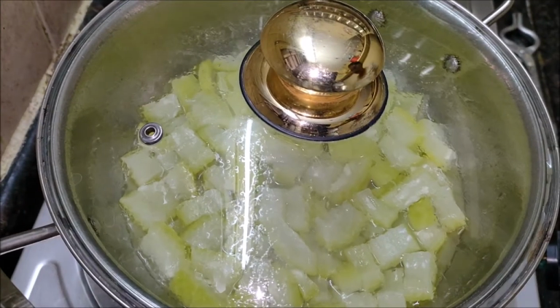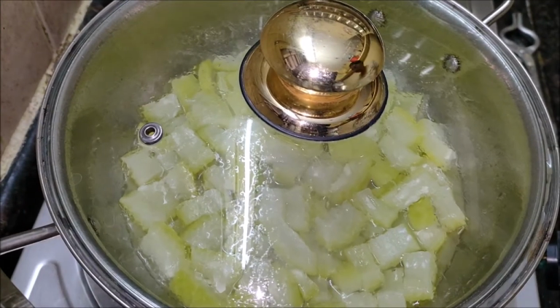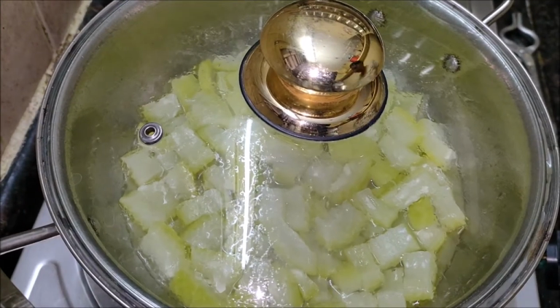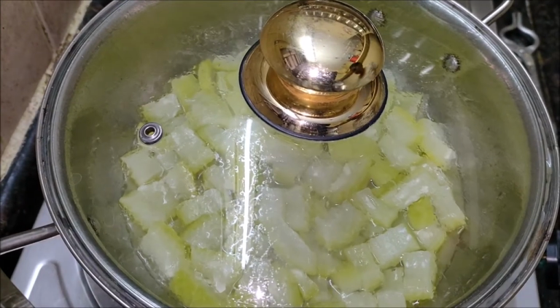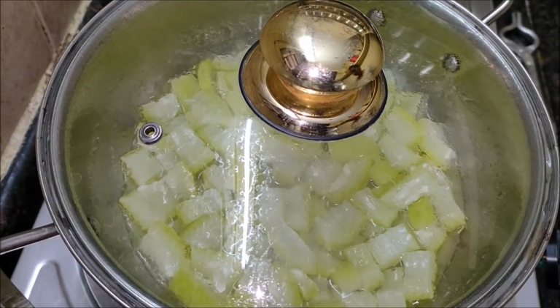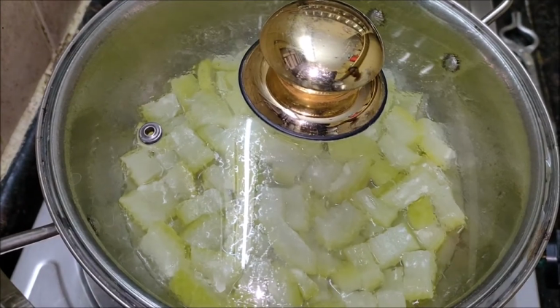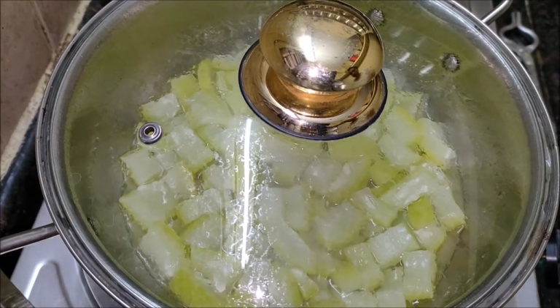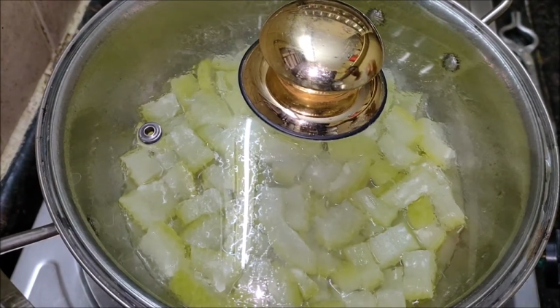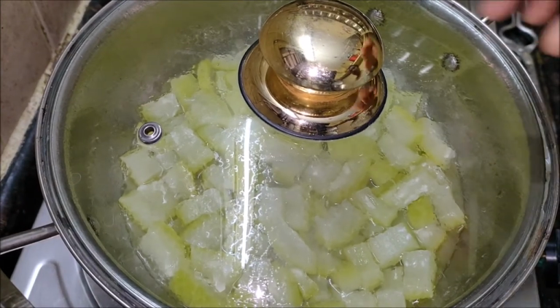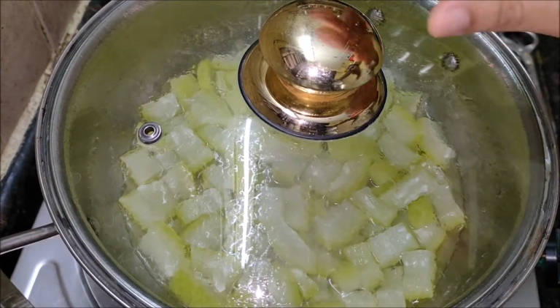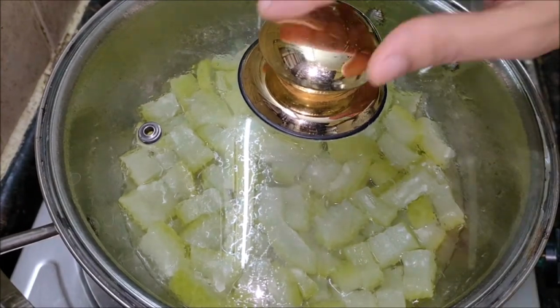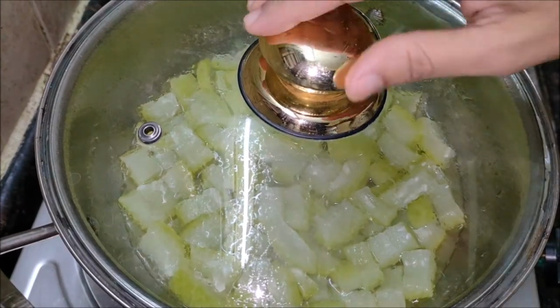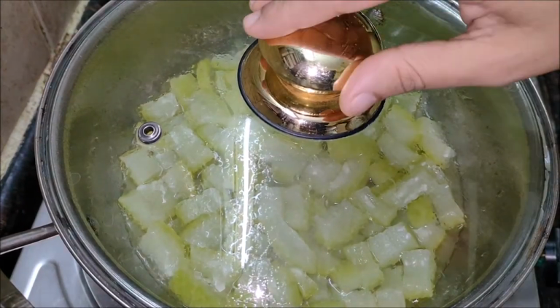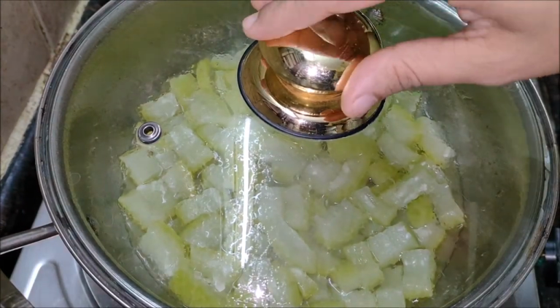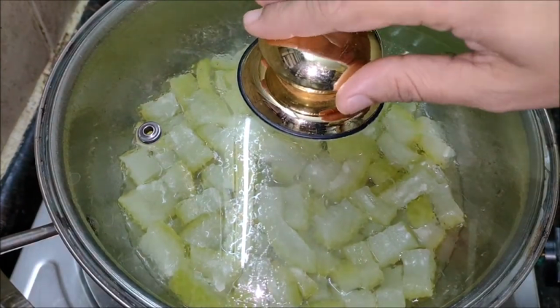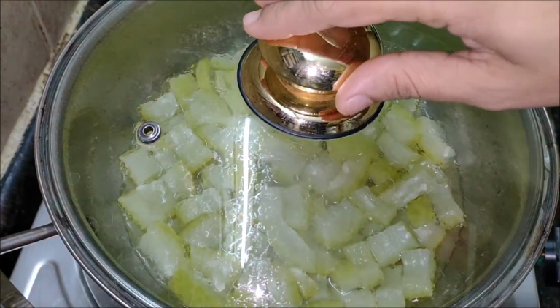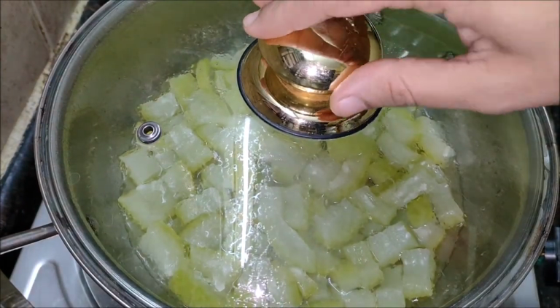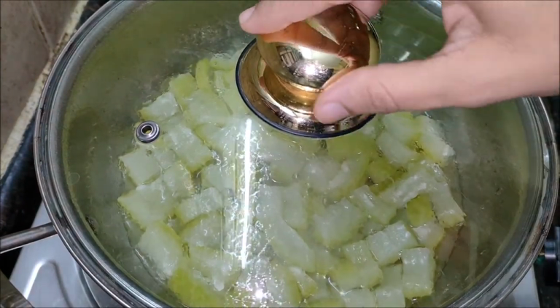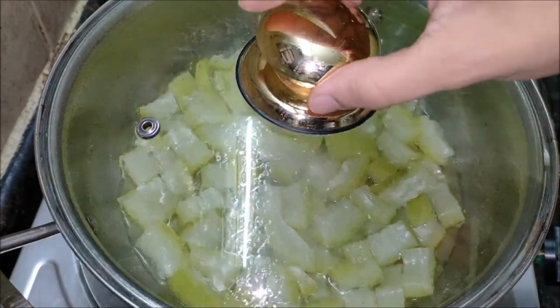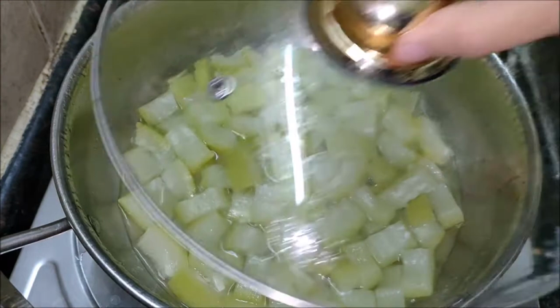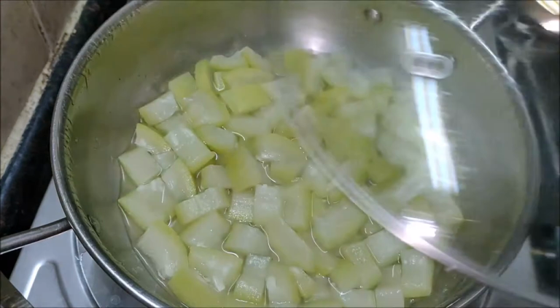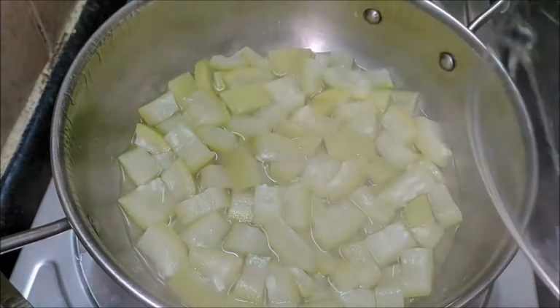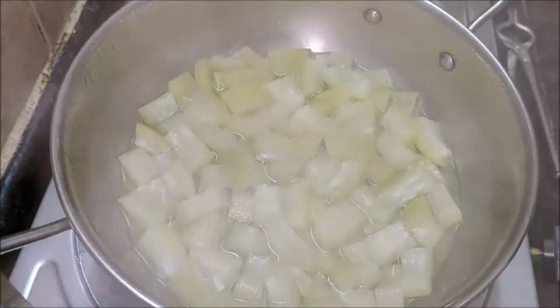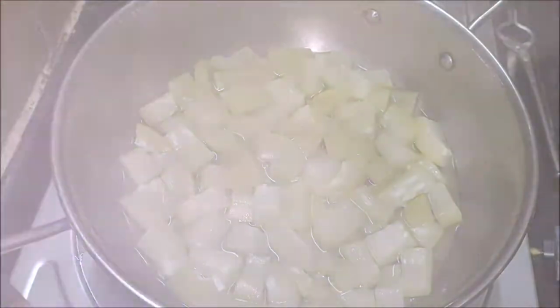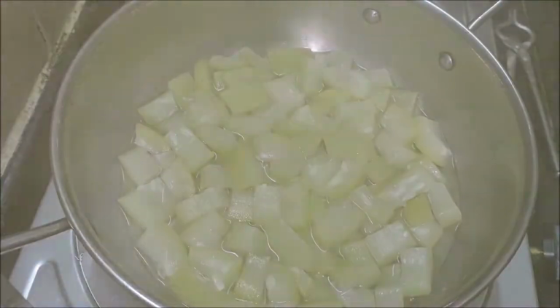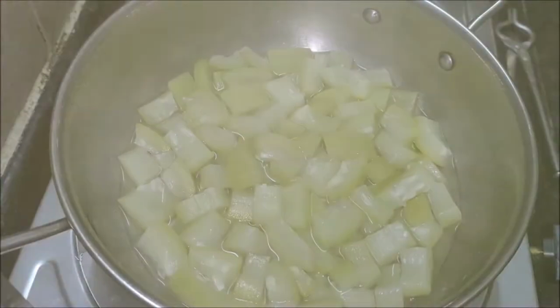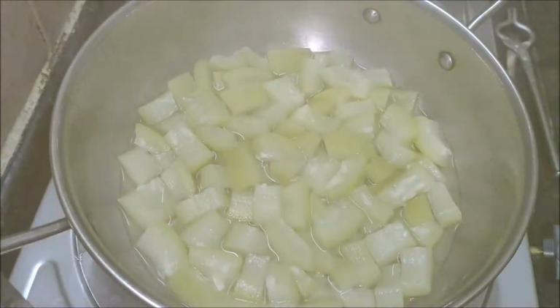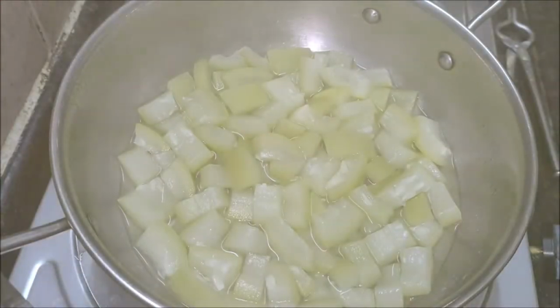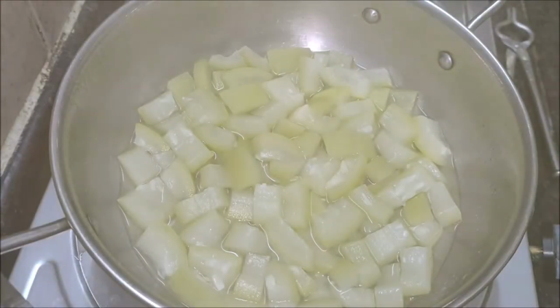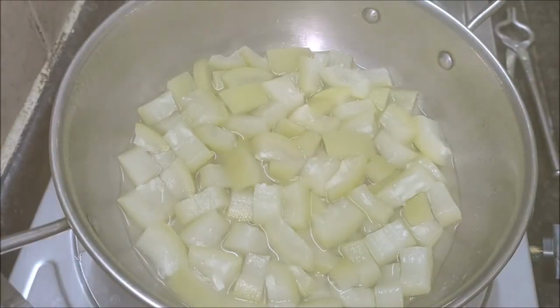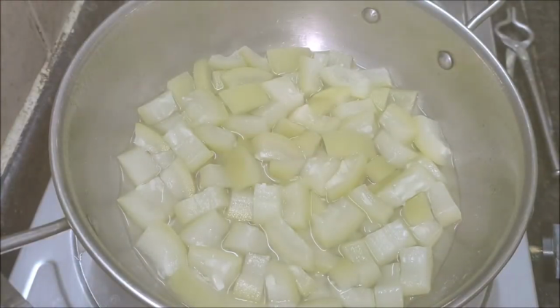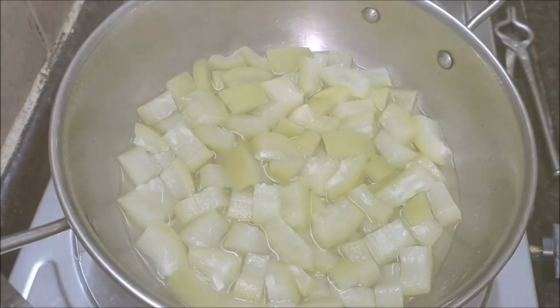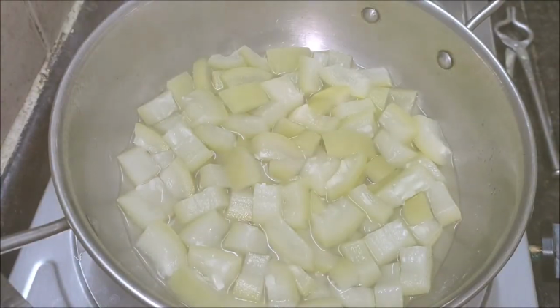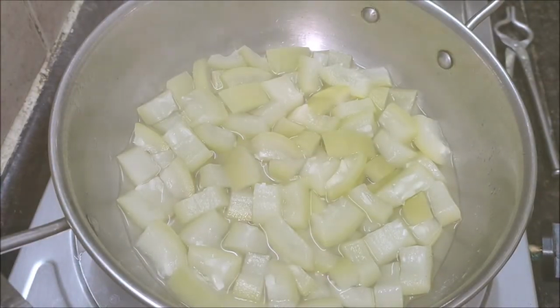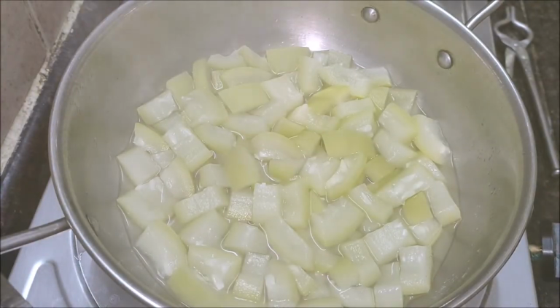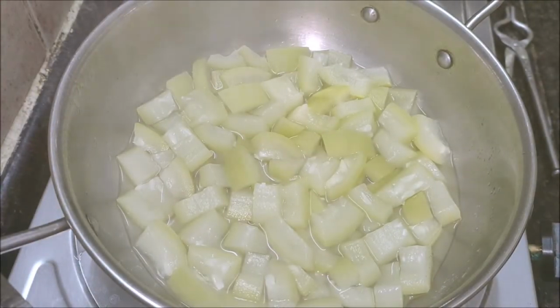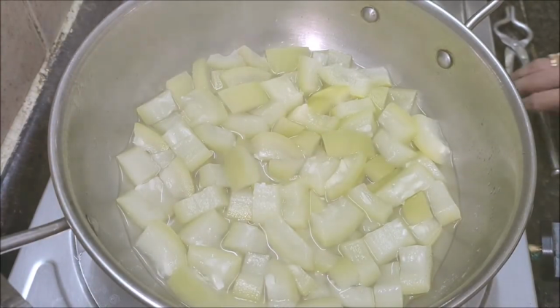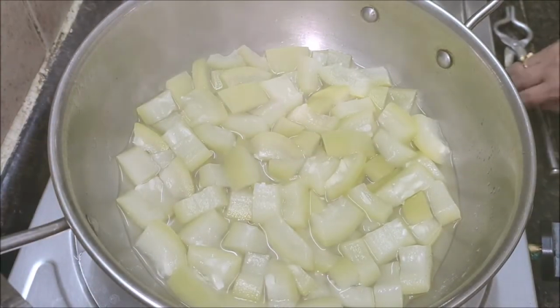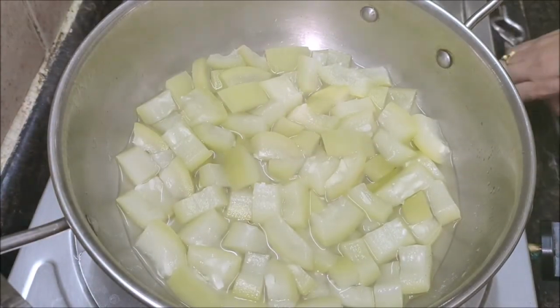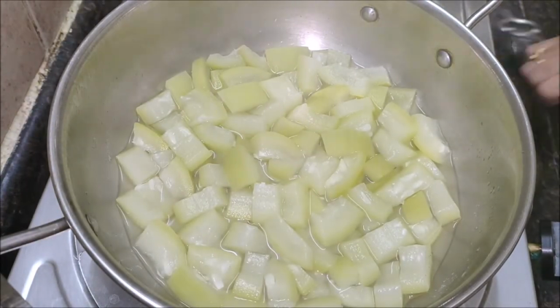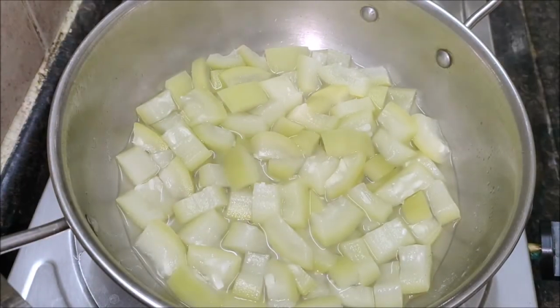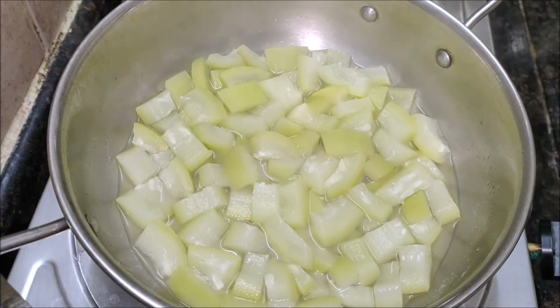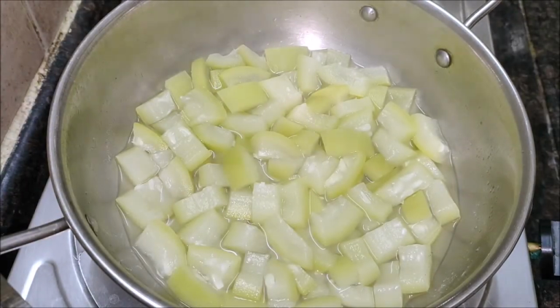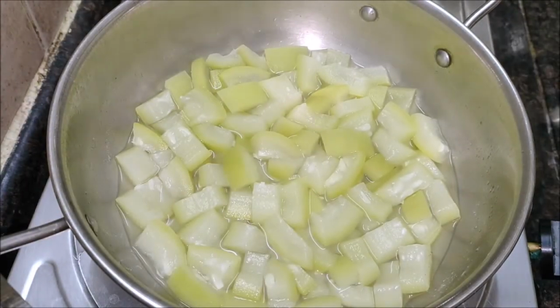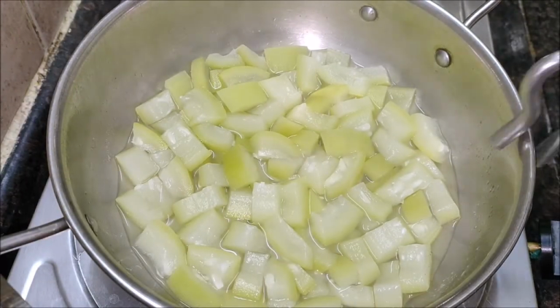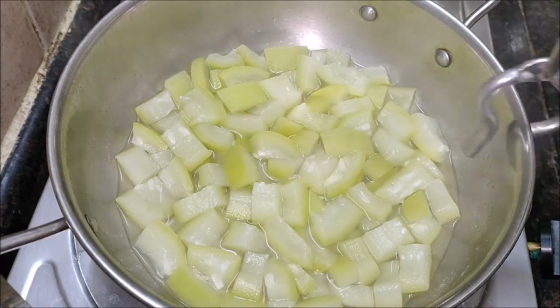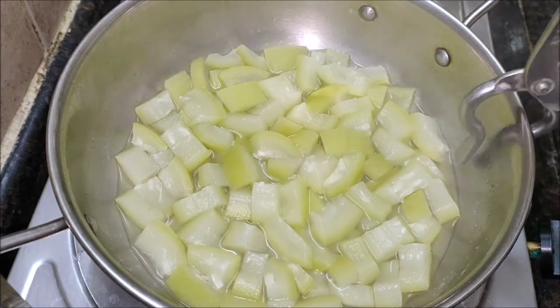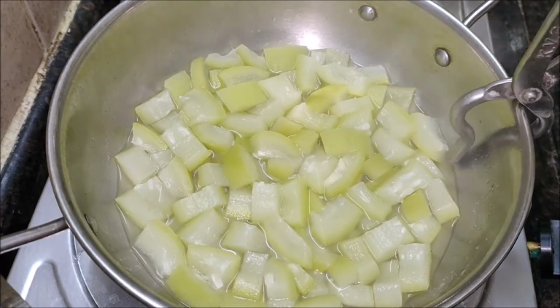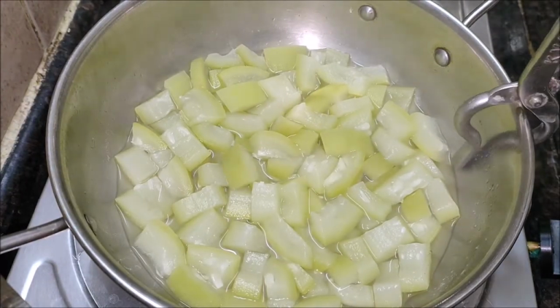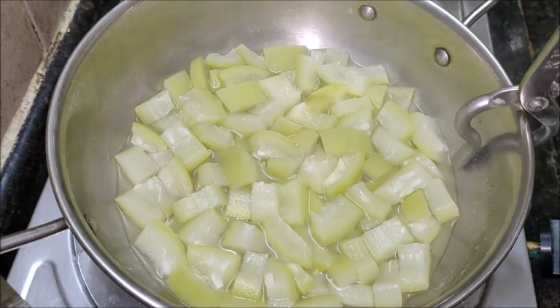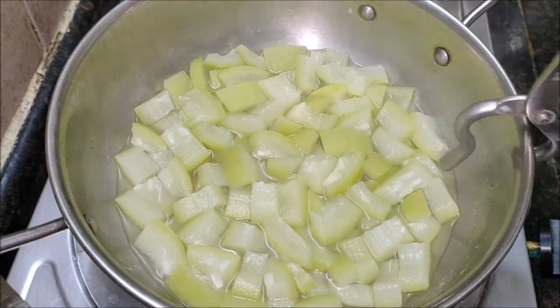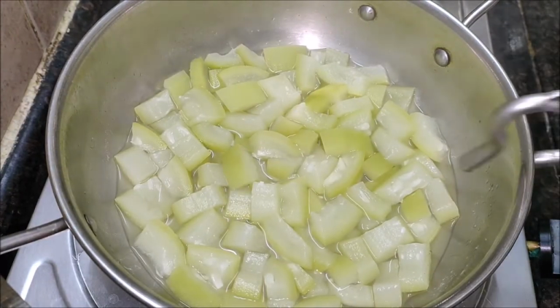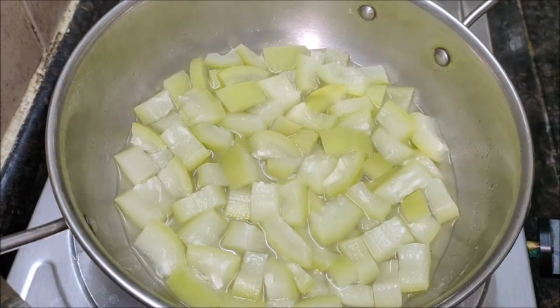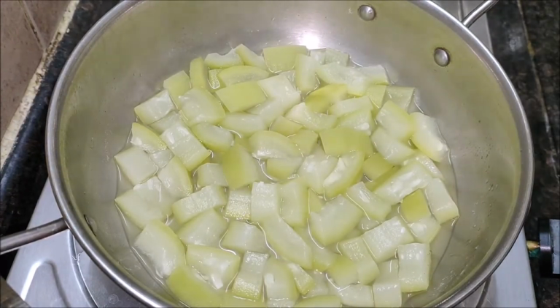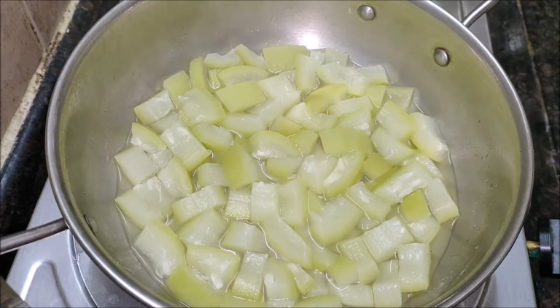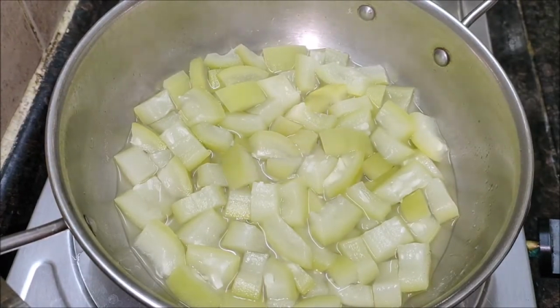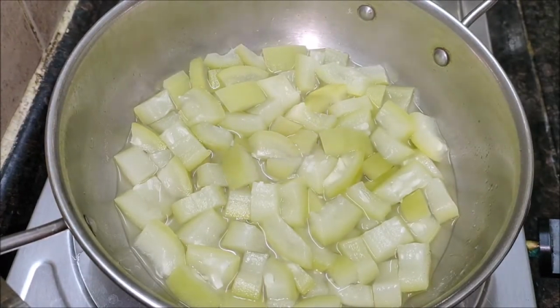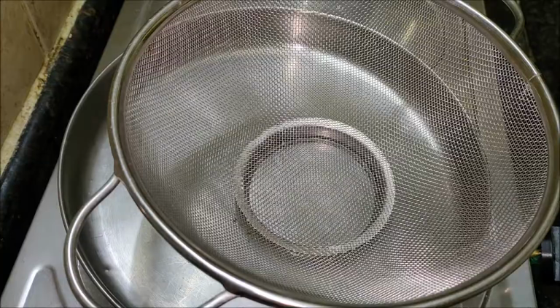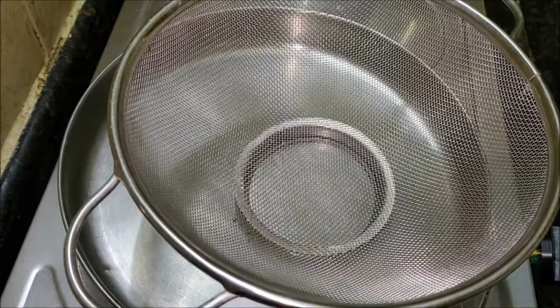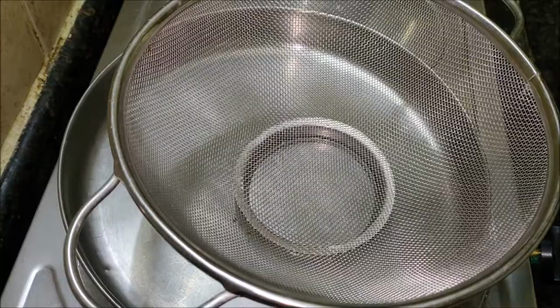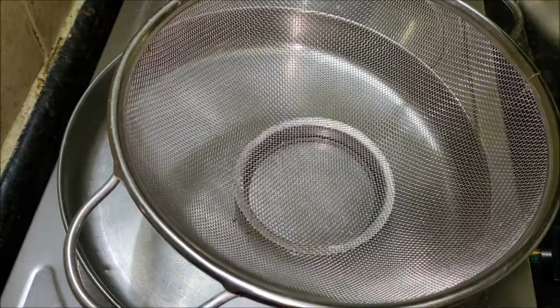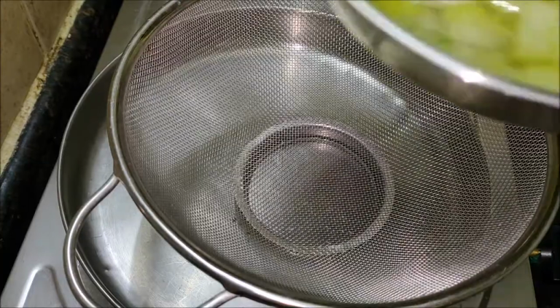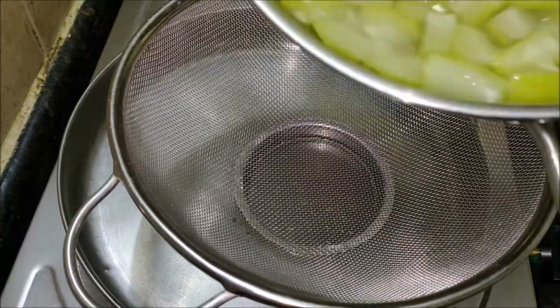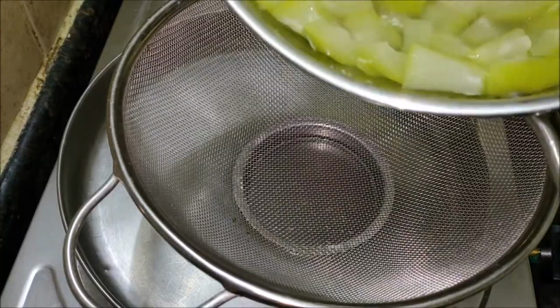Cook the bottle gourd pieces with salt in water until they get cooked. Take care not to cook them very soft.